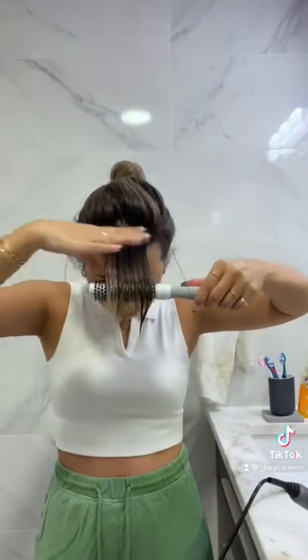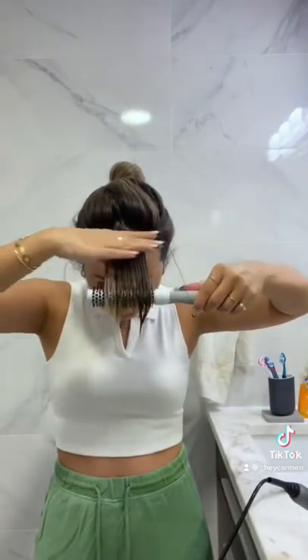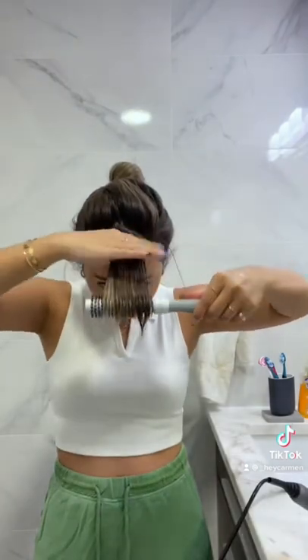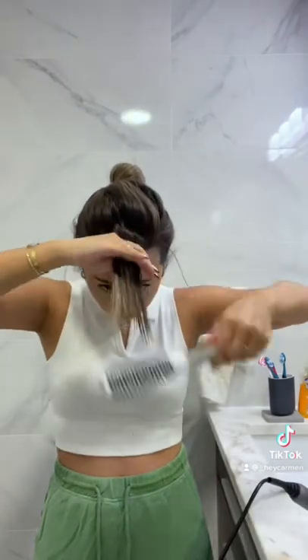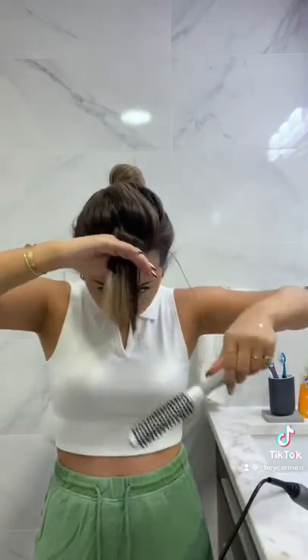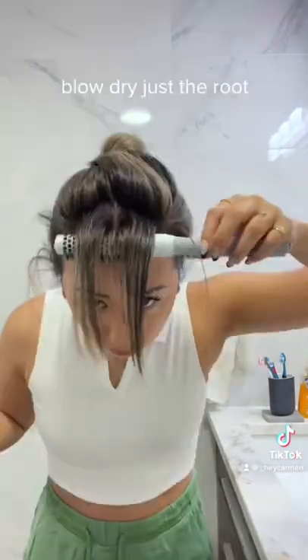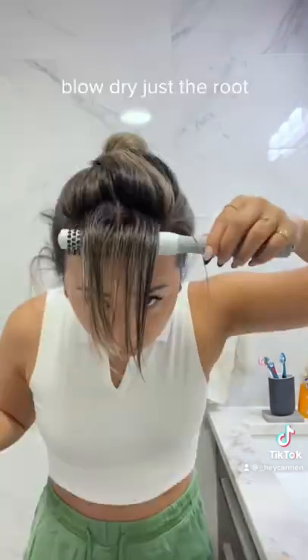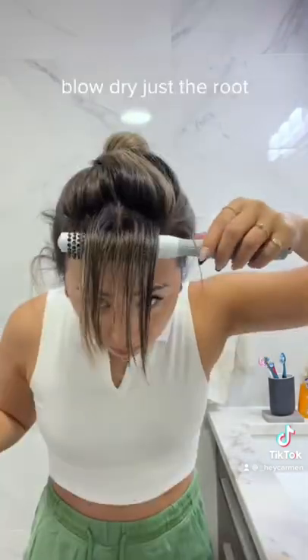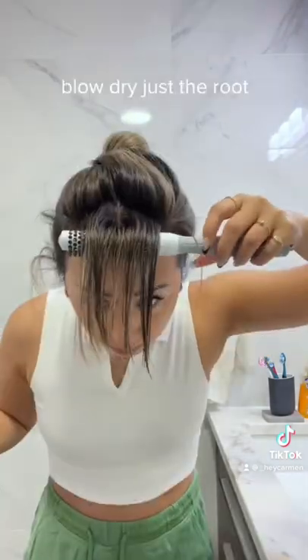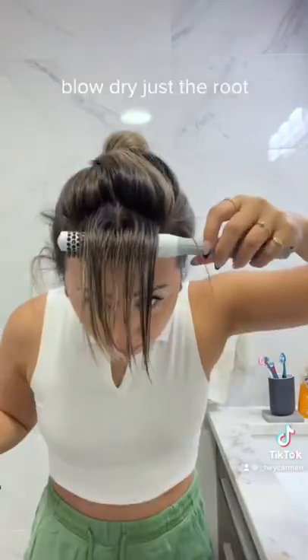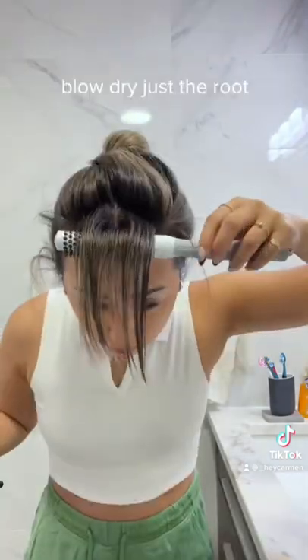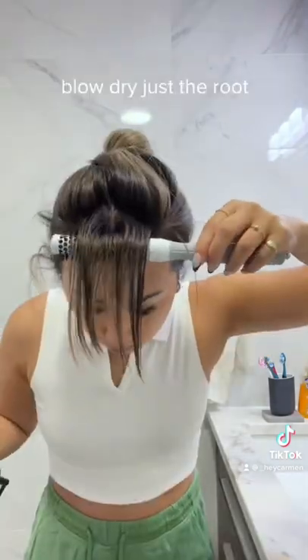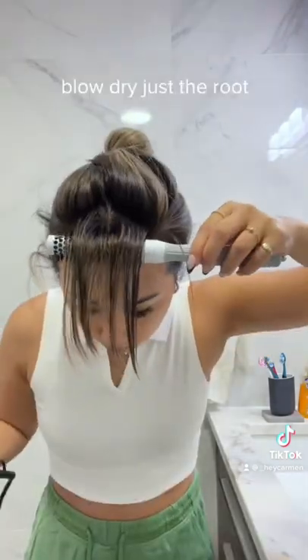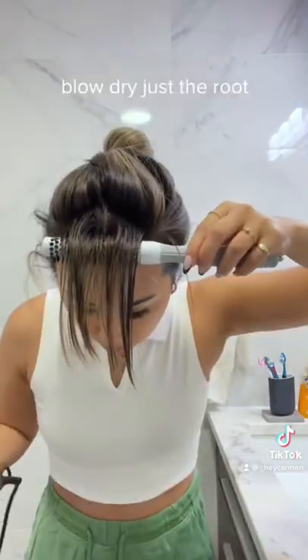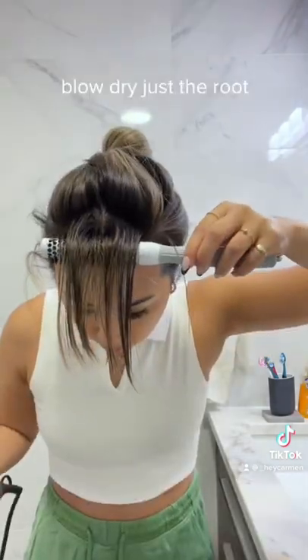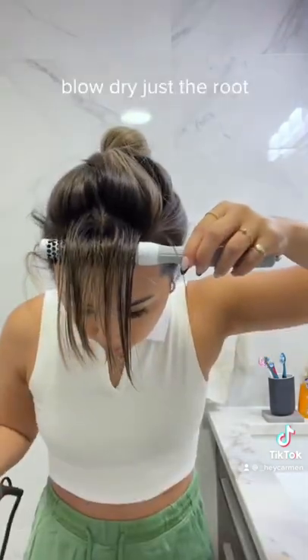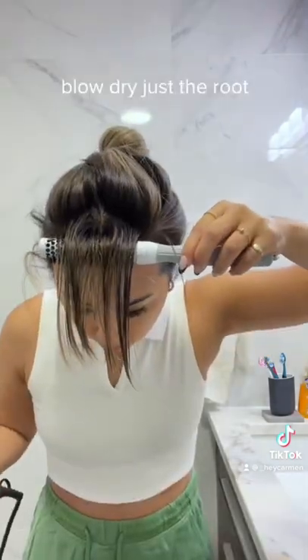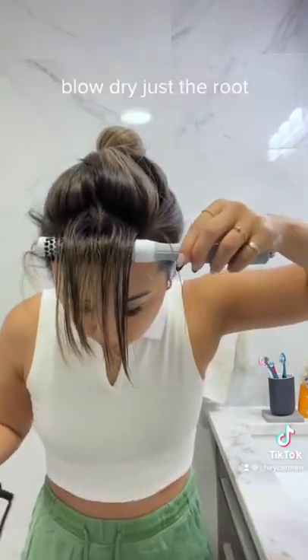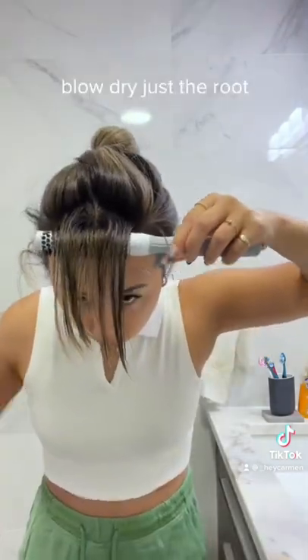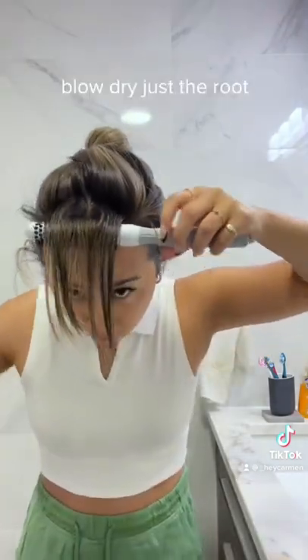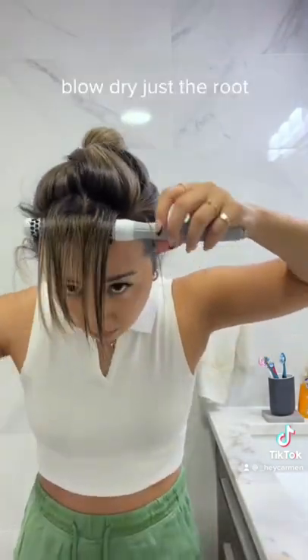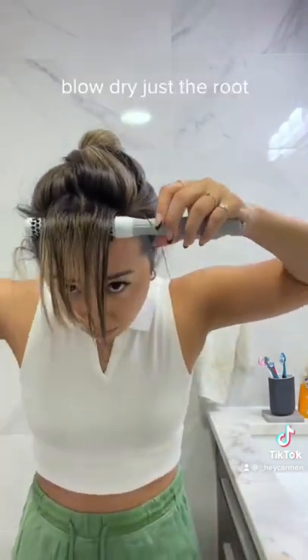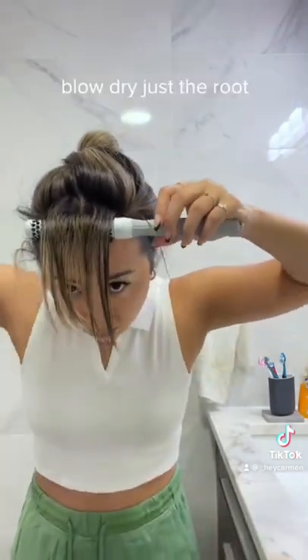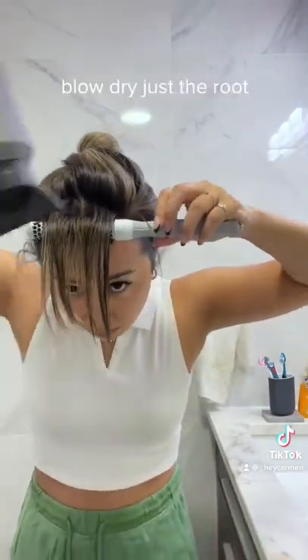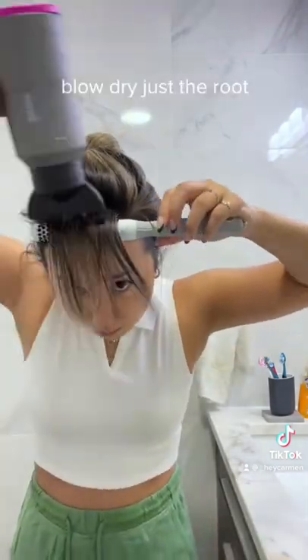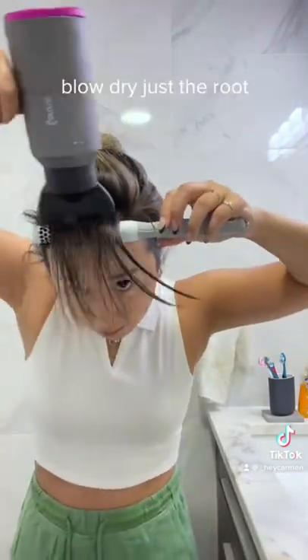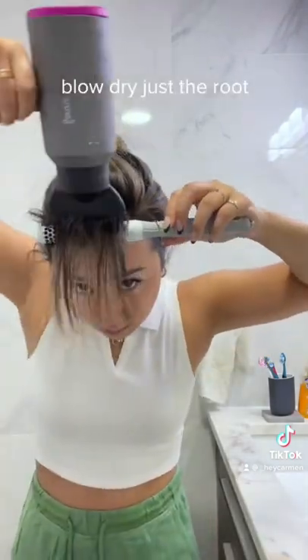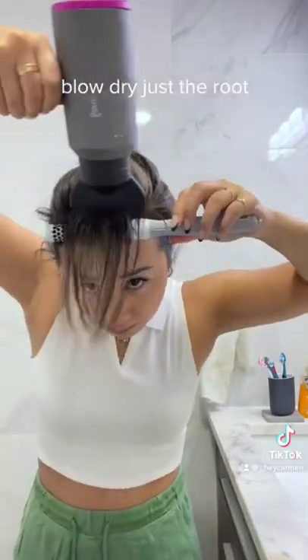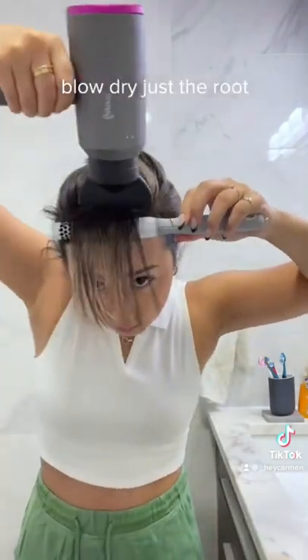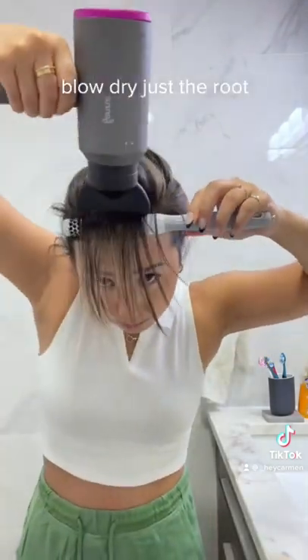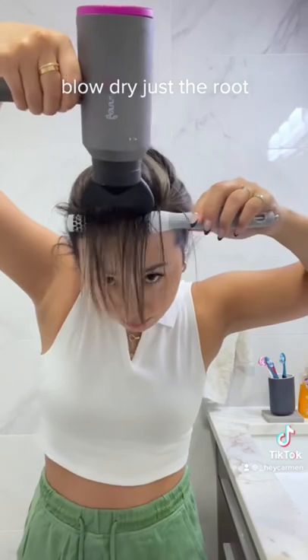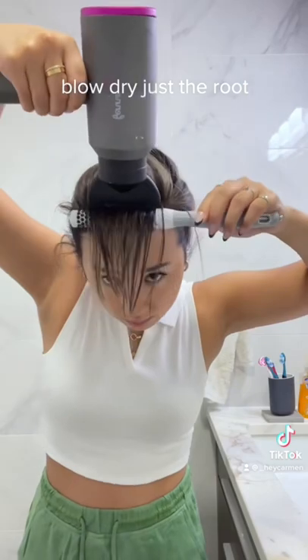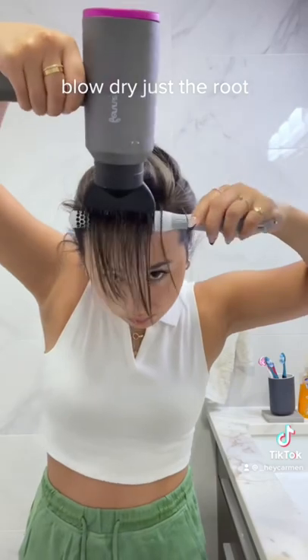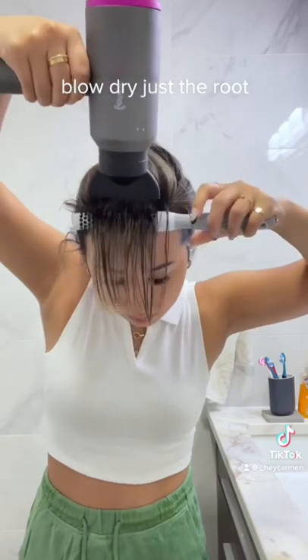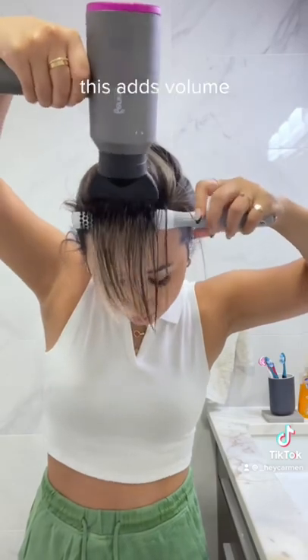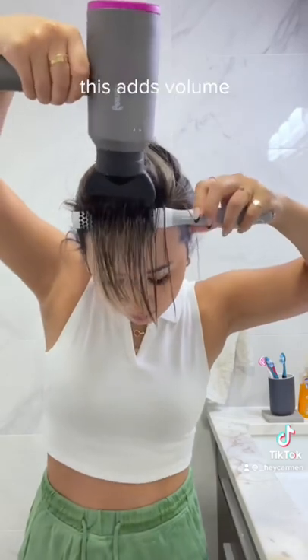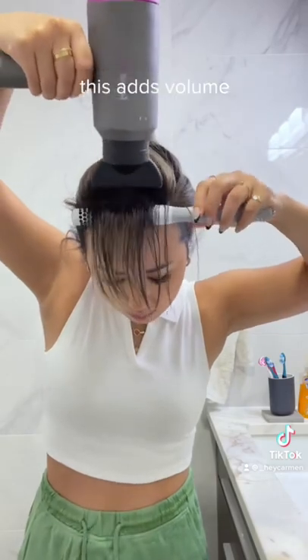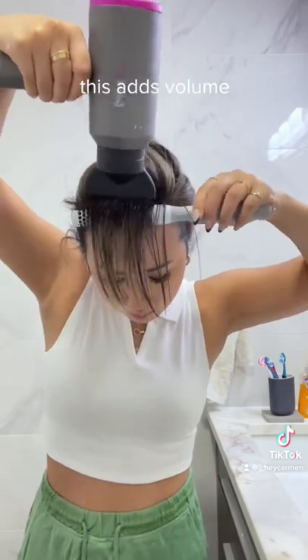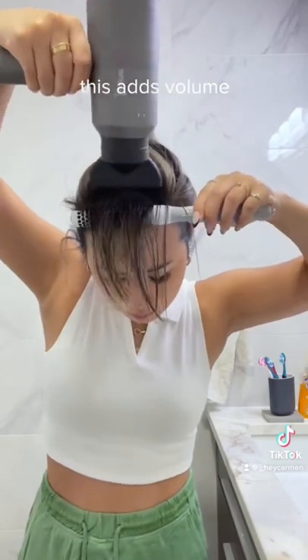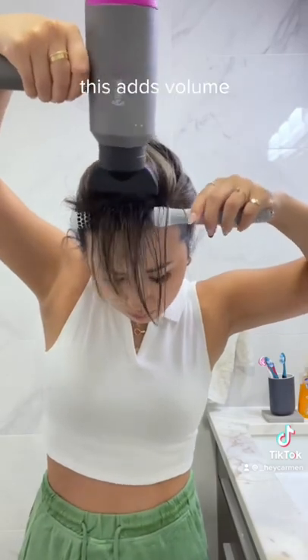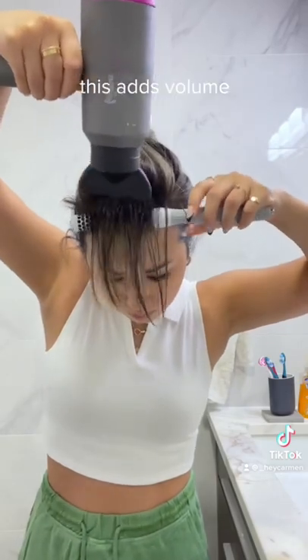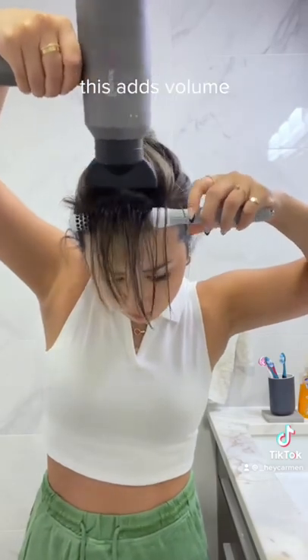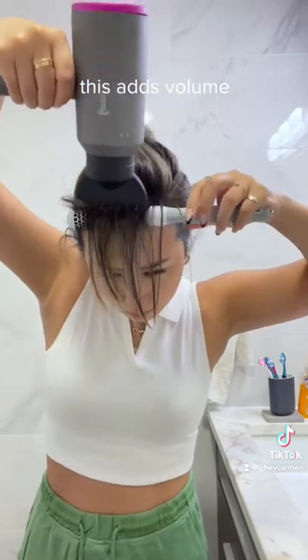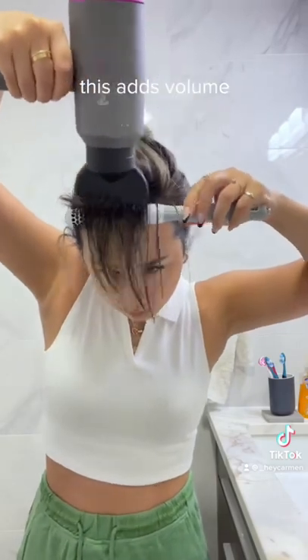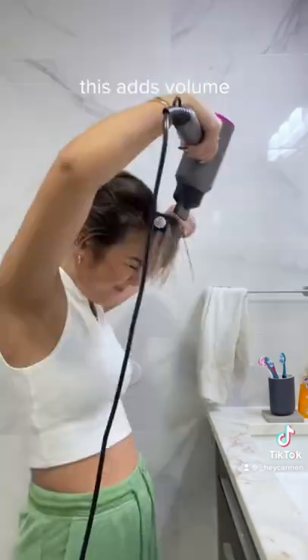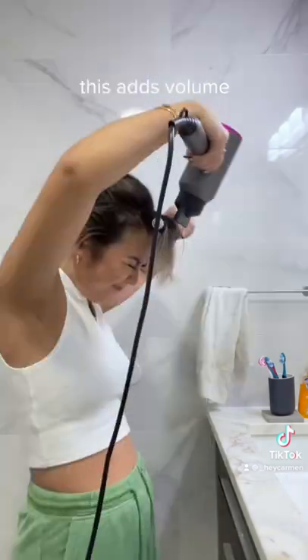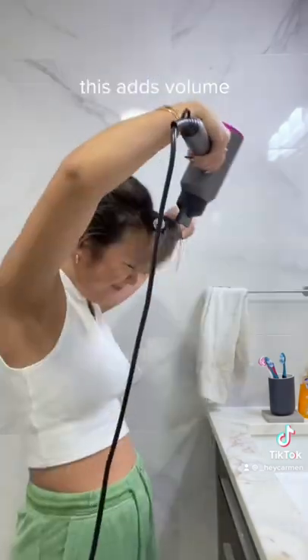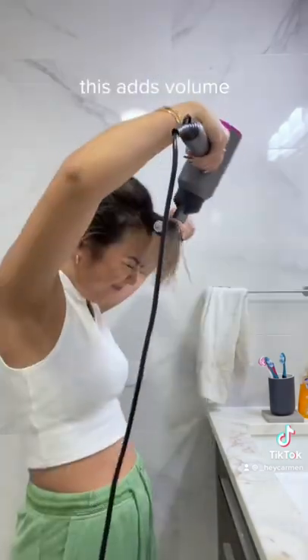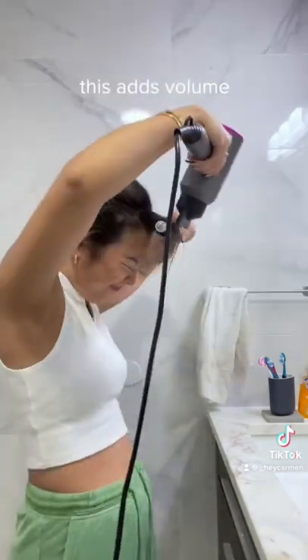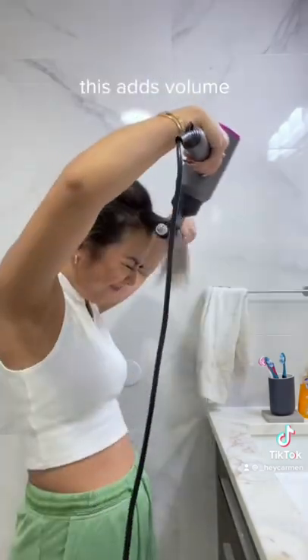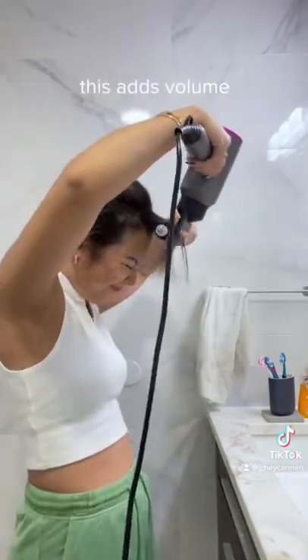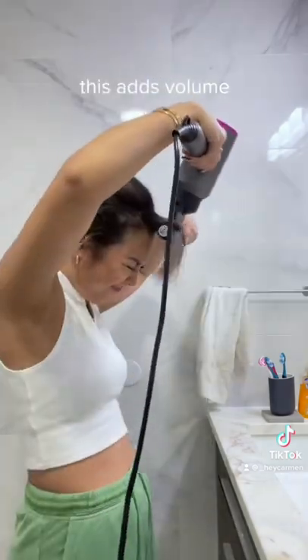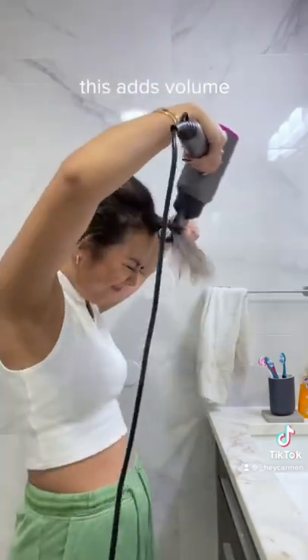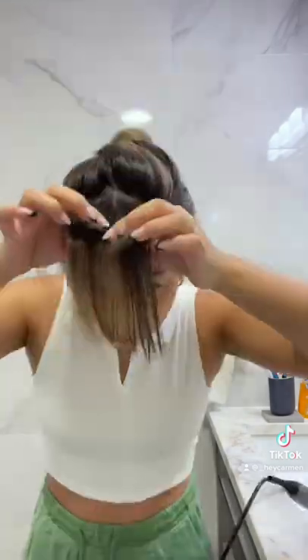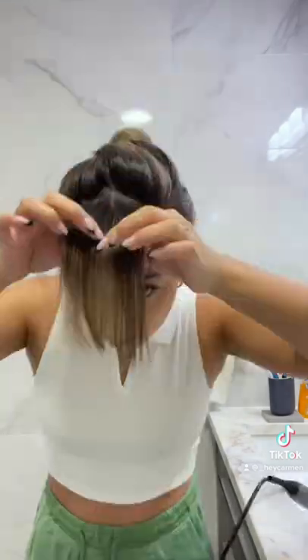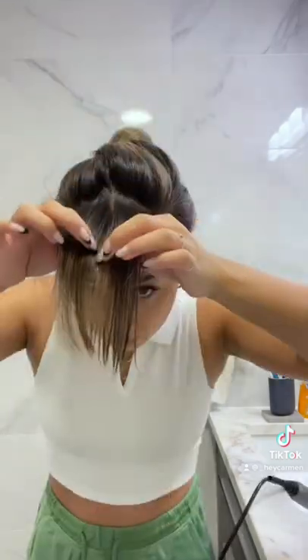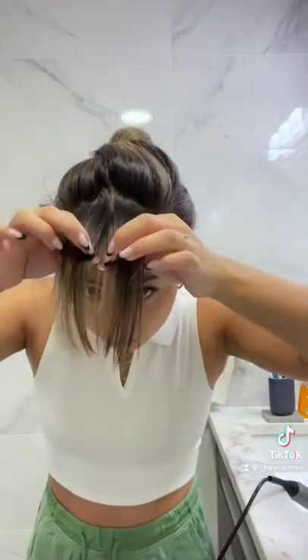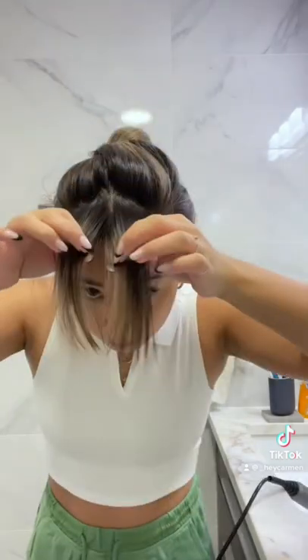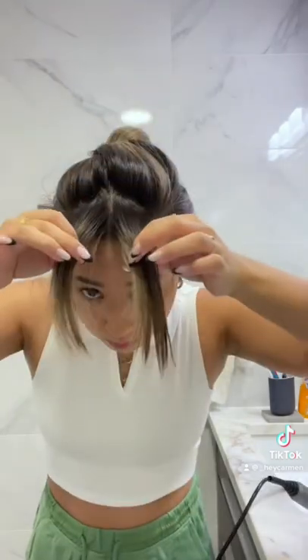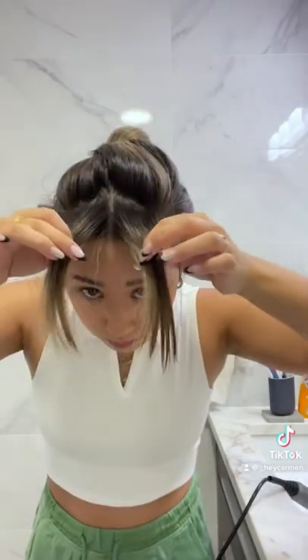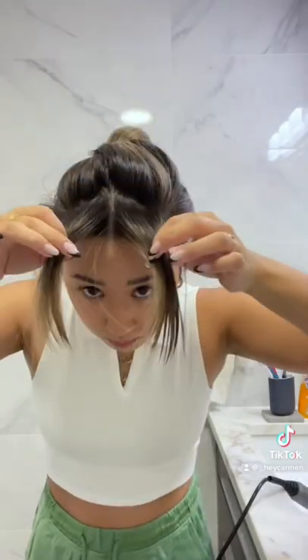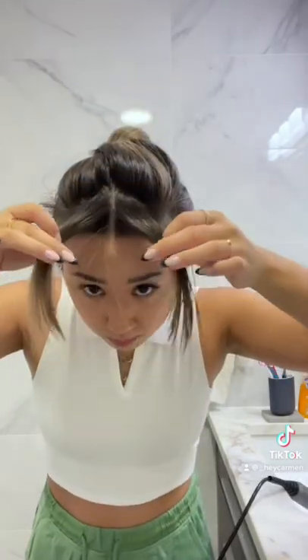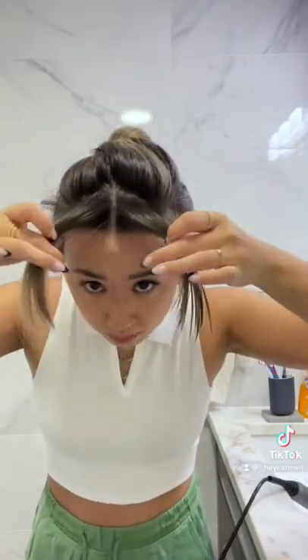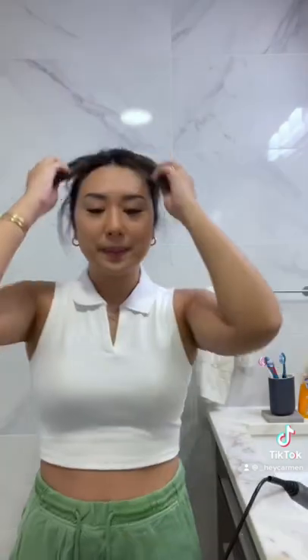I always like to set up the brush and then start the blow dryer so everything is set in place. I'm just drying the roots up so there is volume.